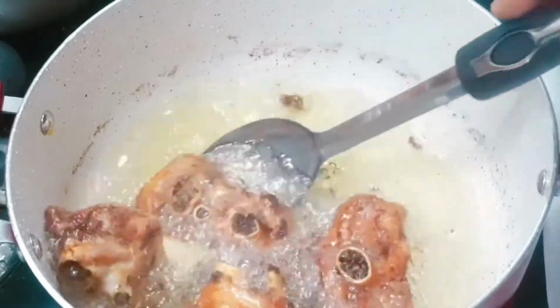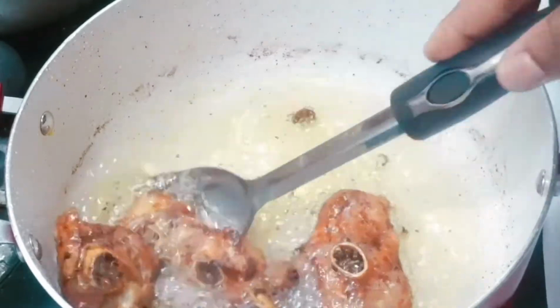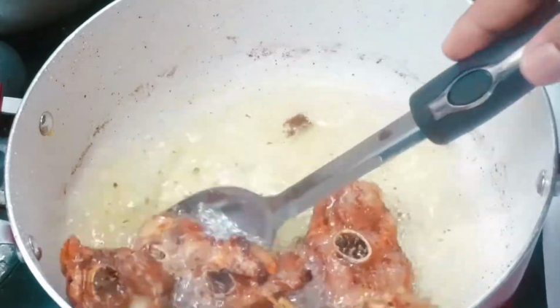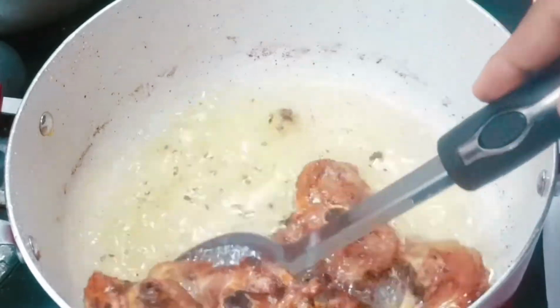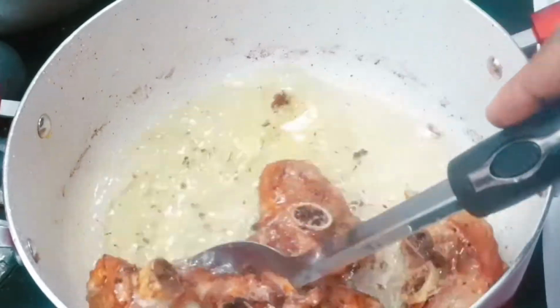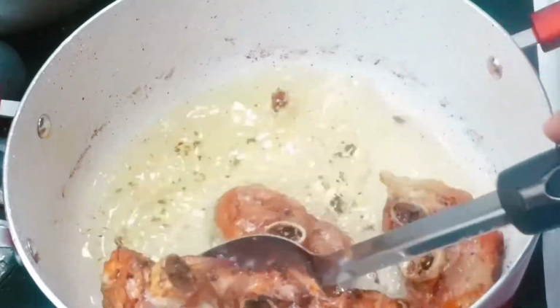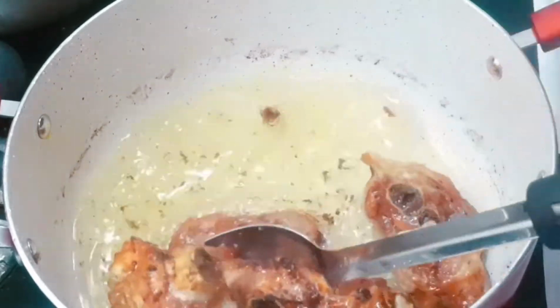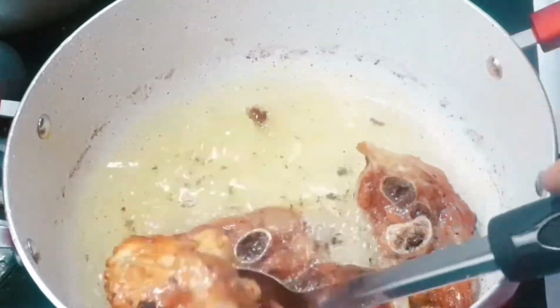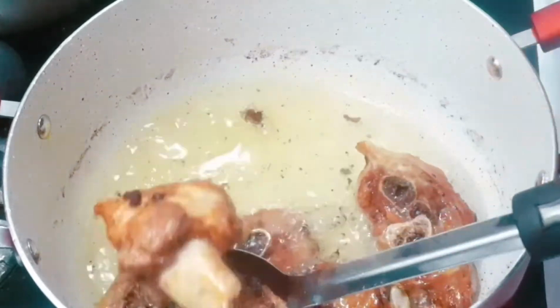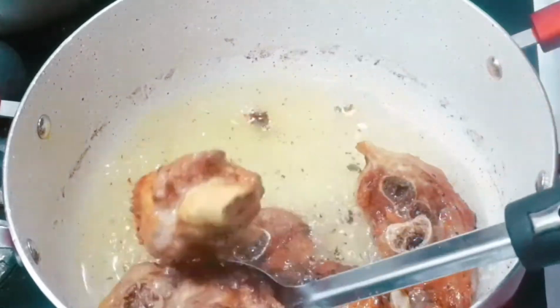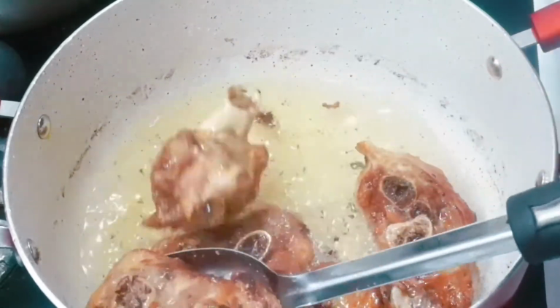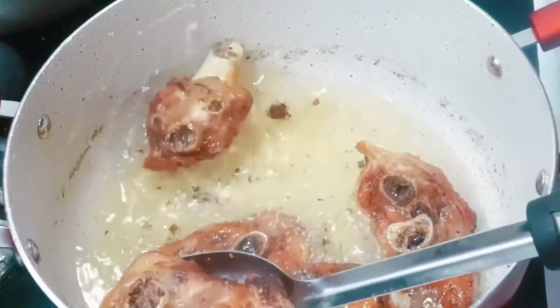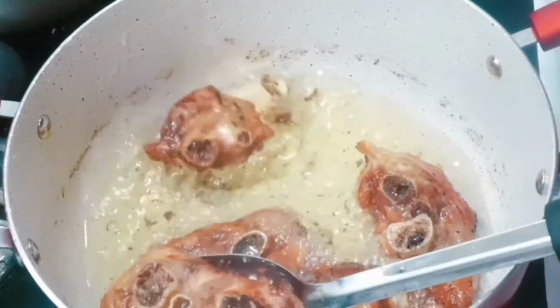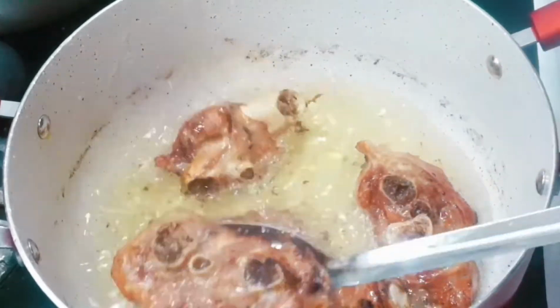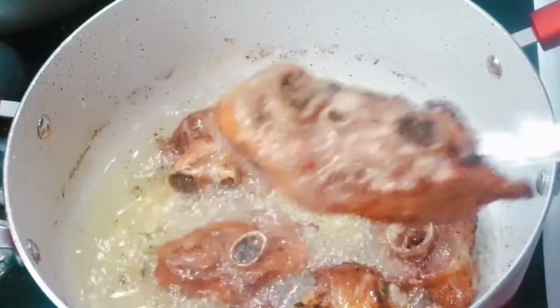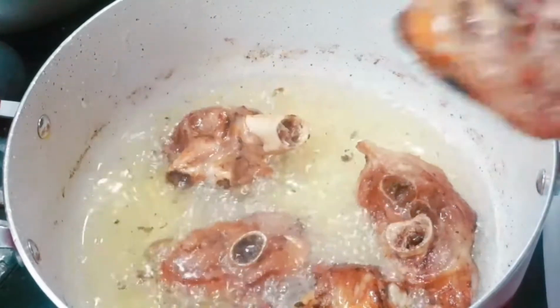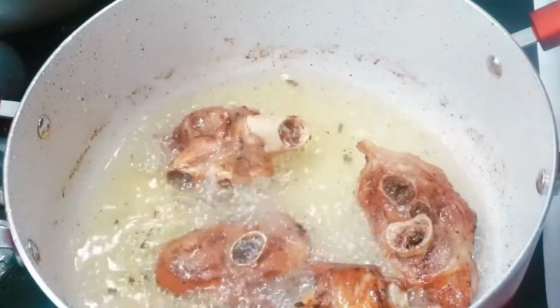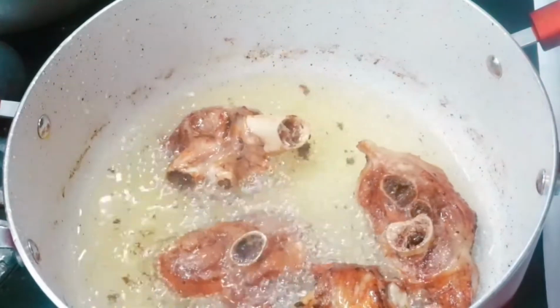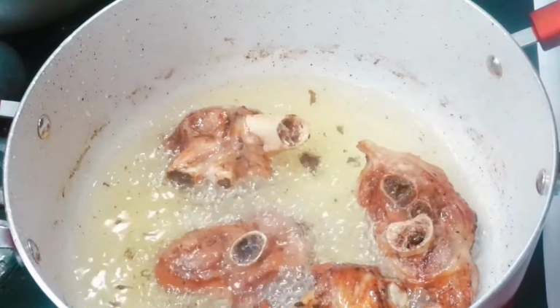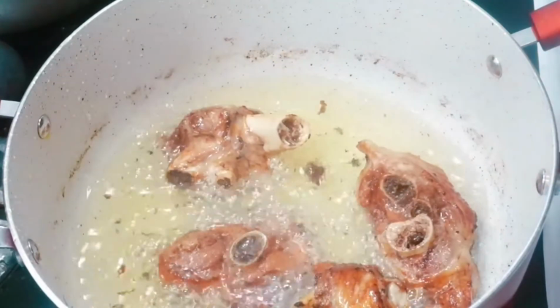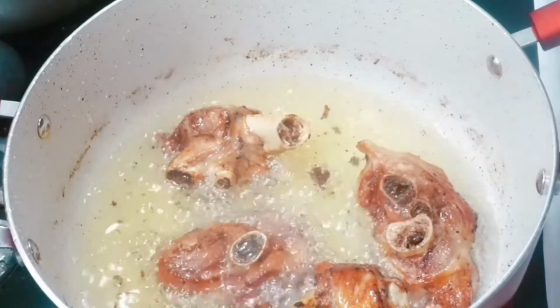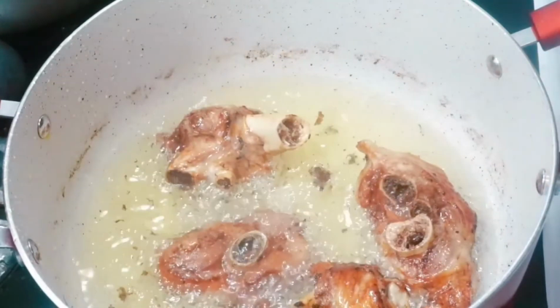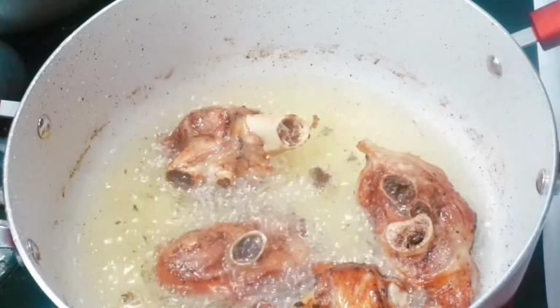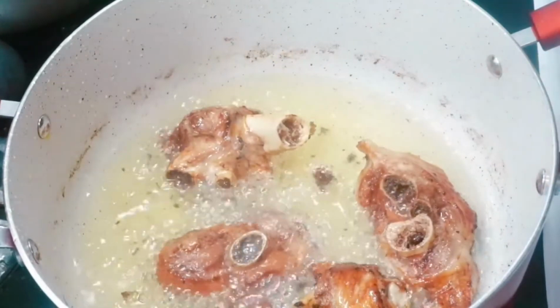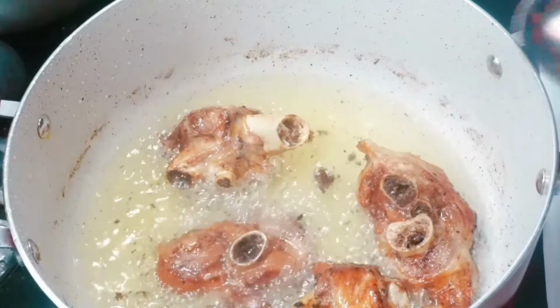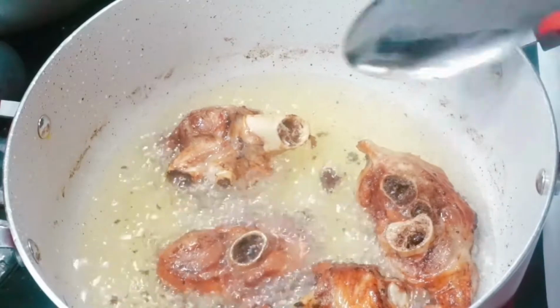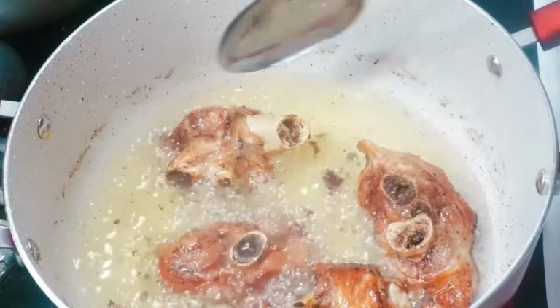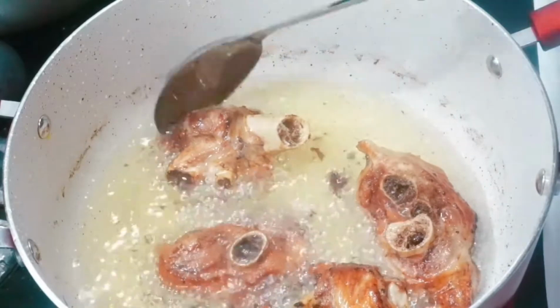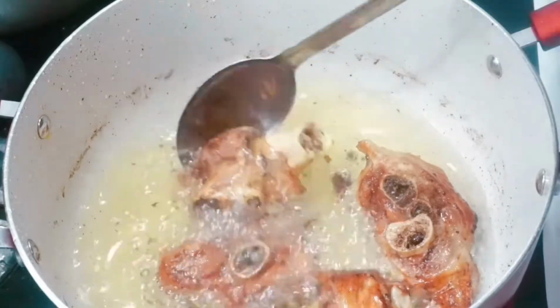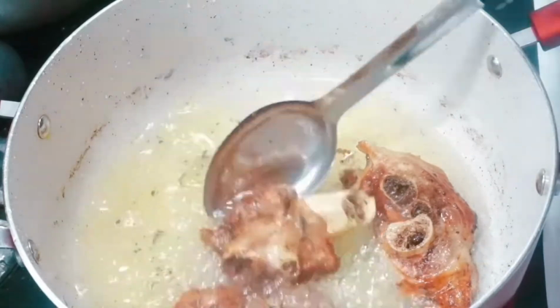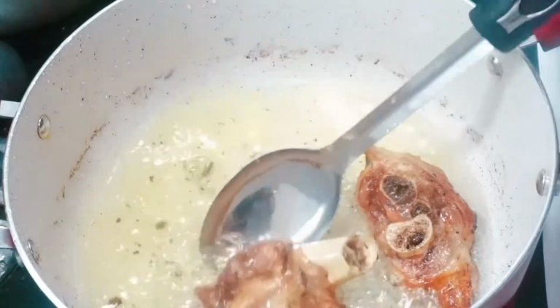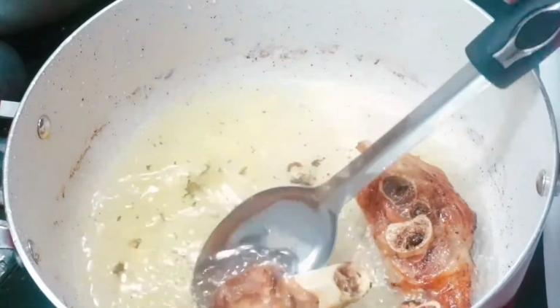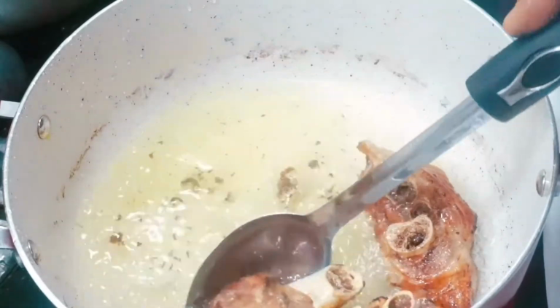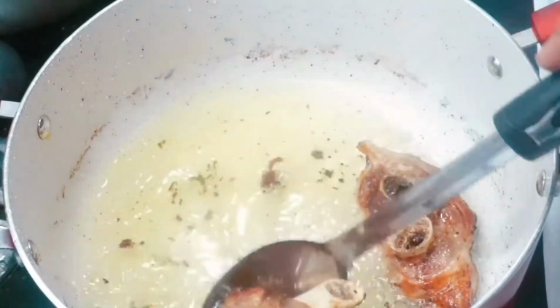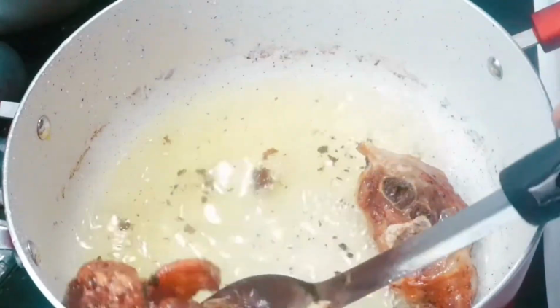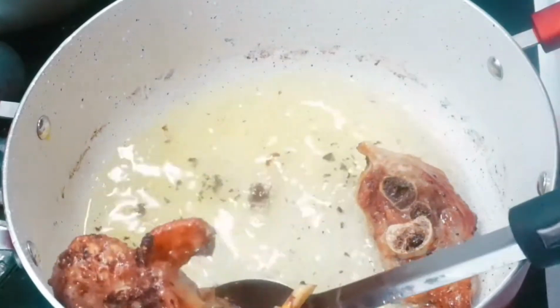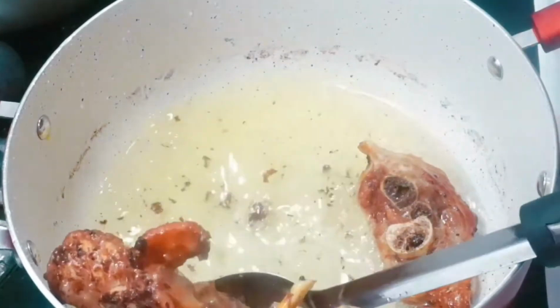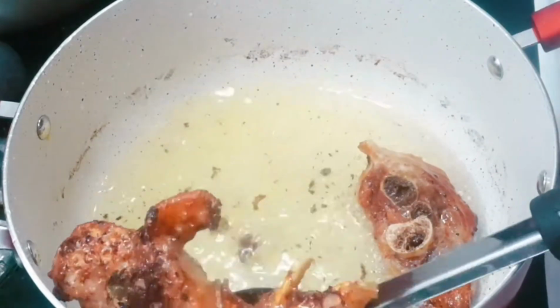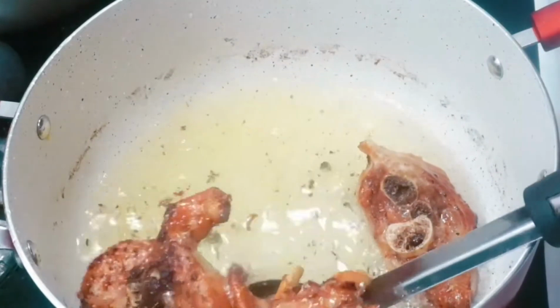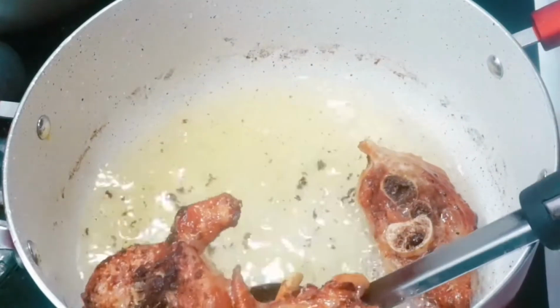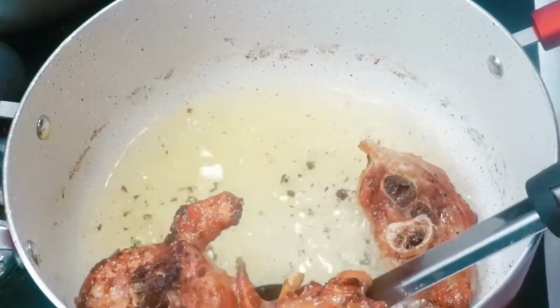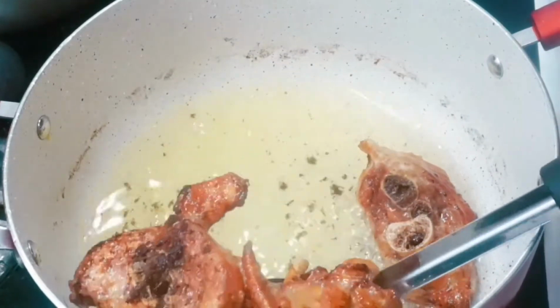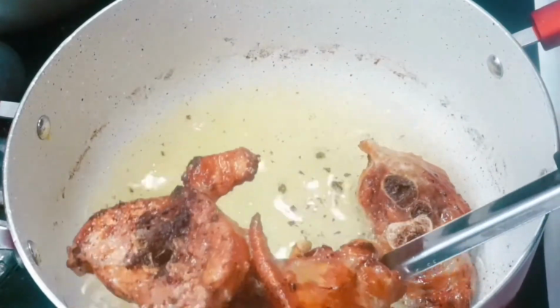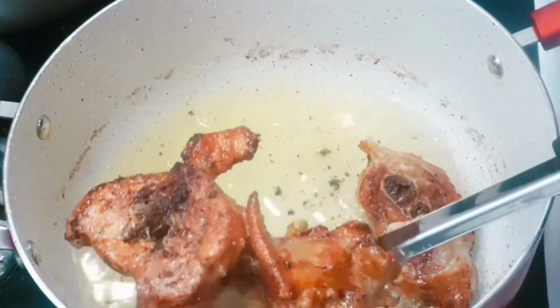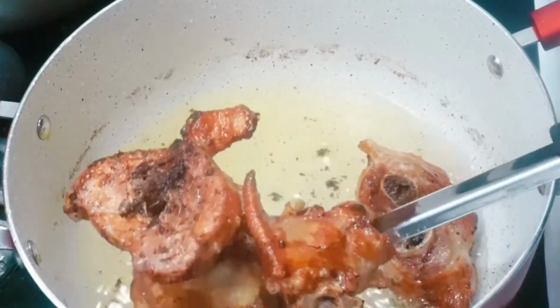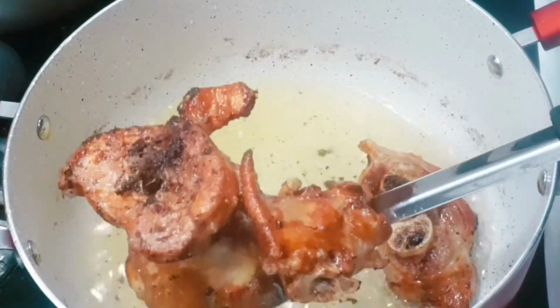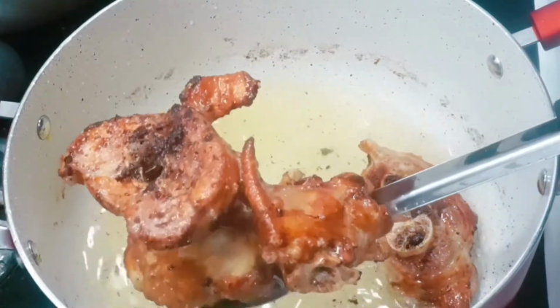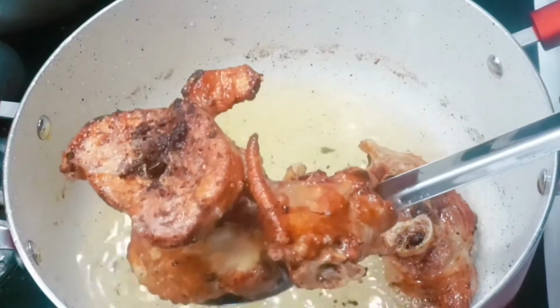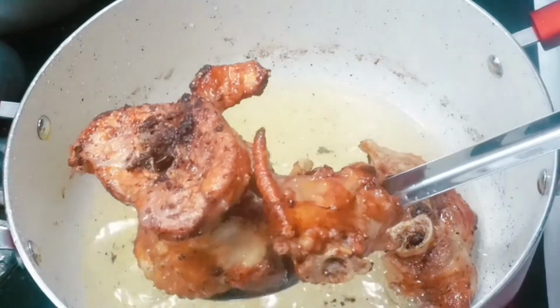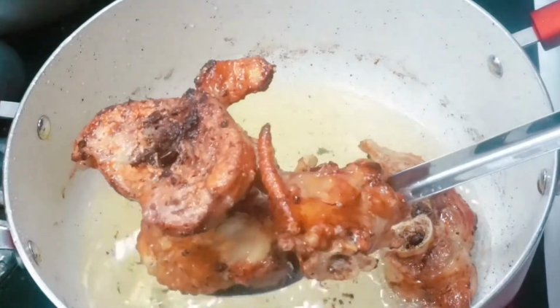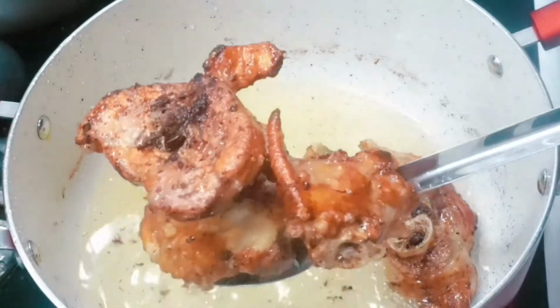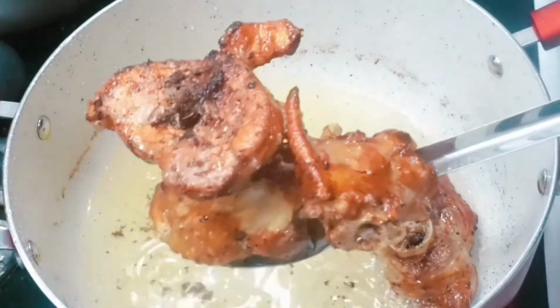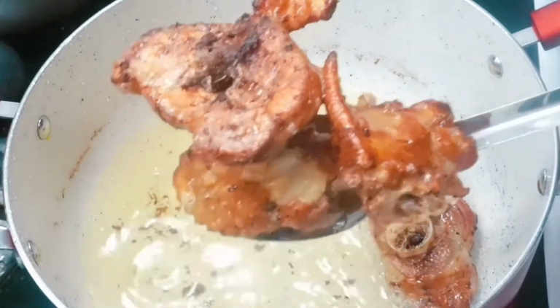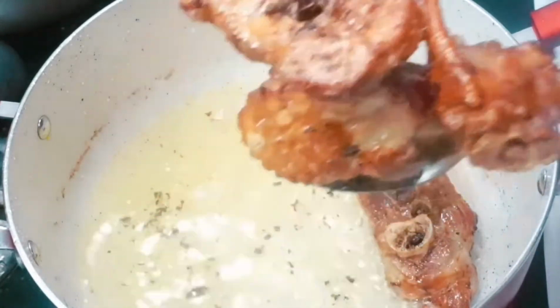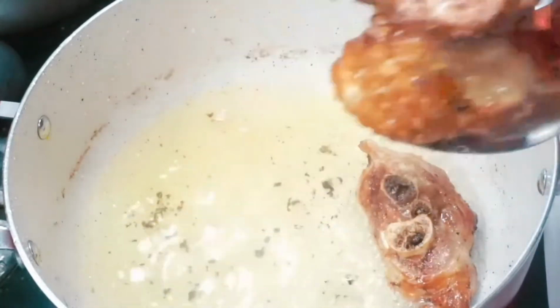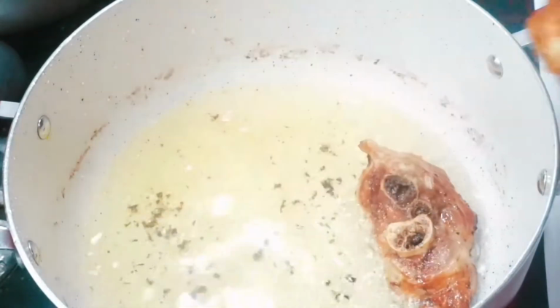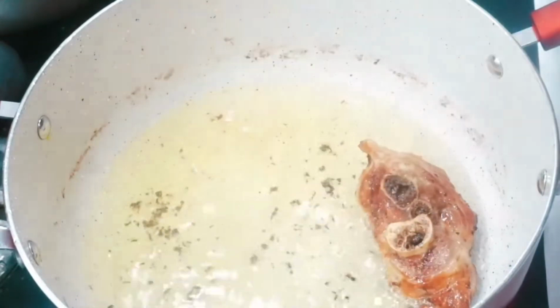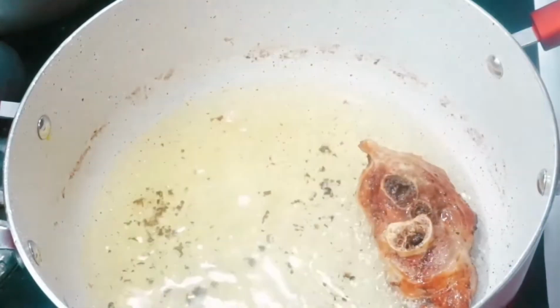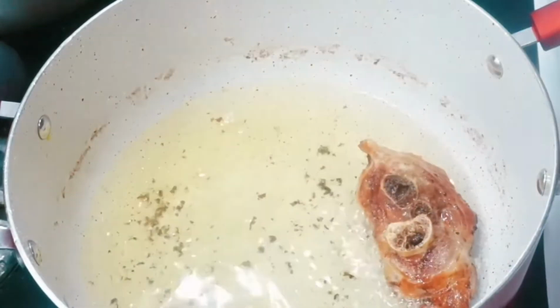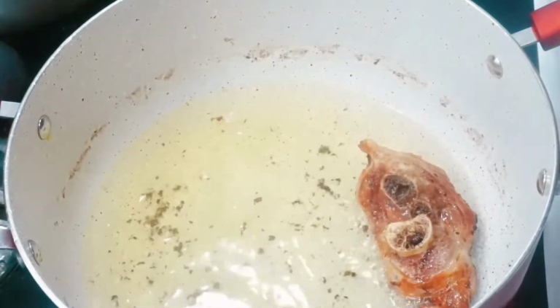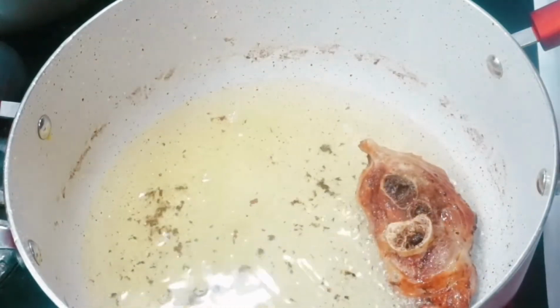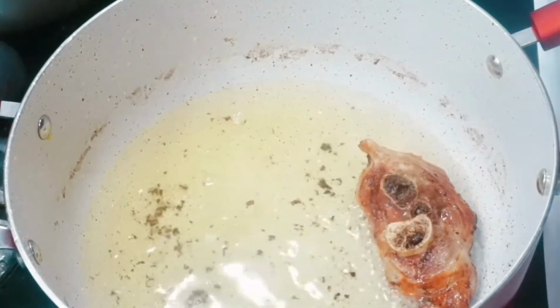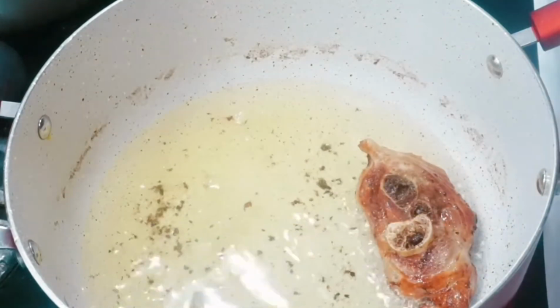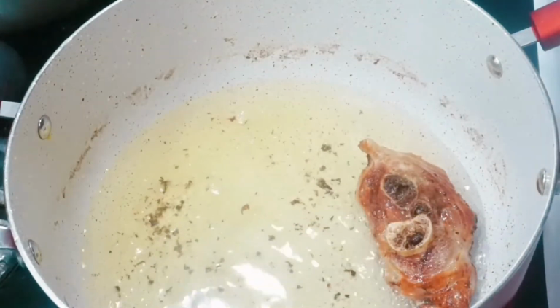You could use any meat of your choice — you could use chicken, beef, or fish — but I prefer using turkey today.